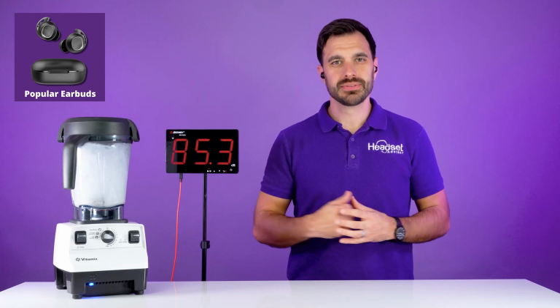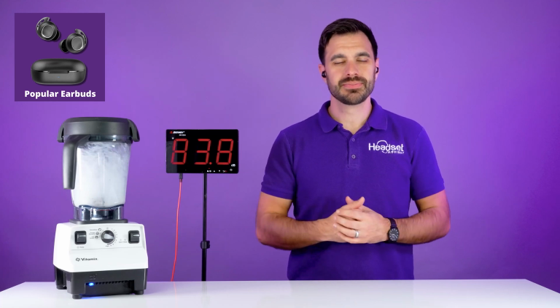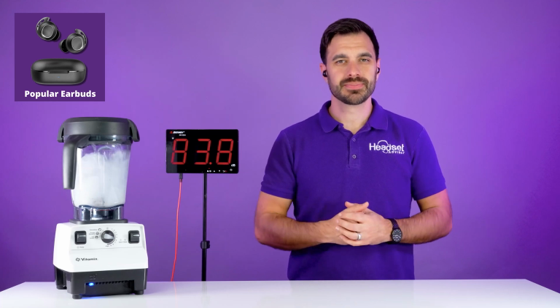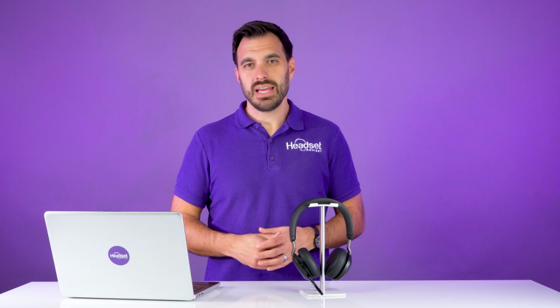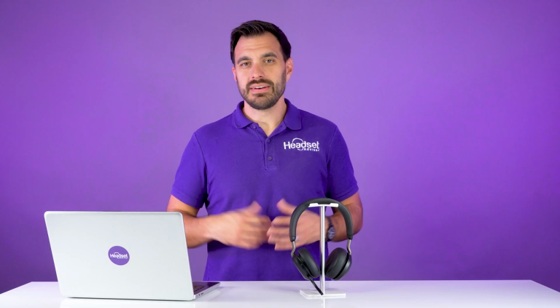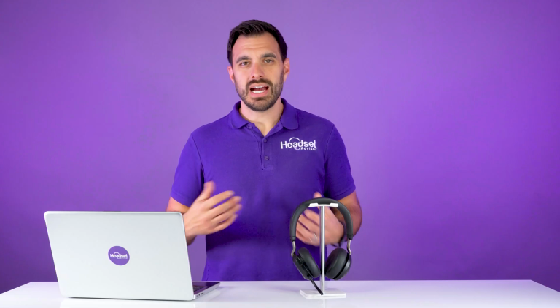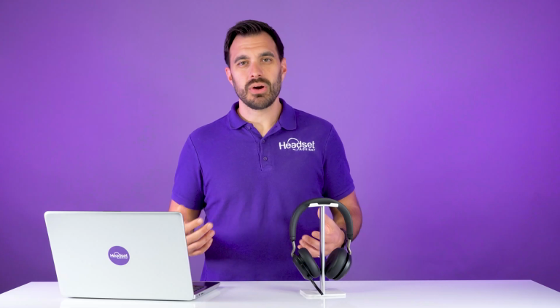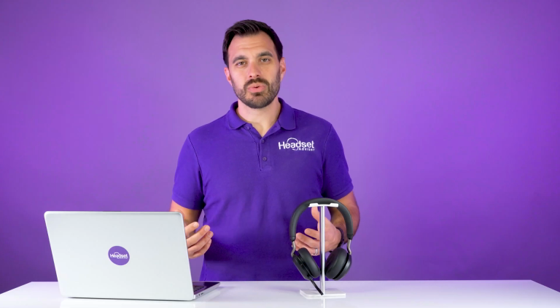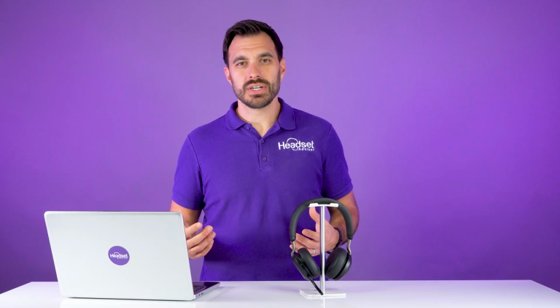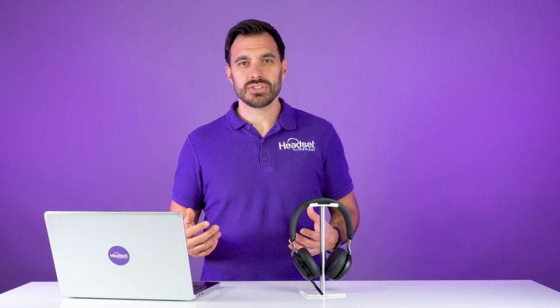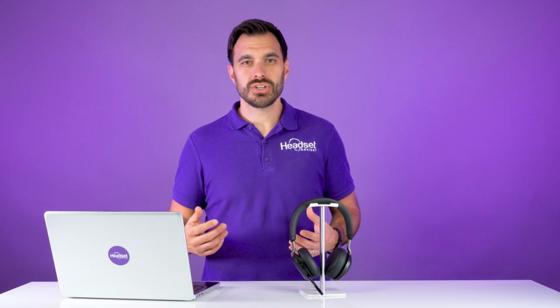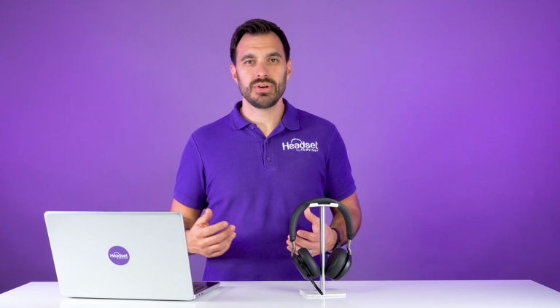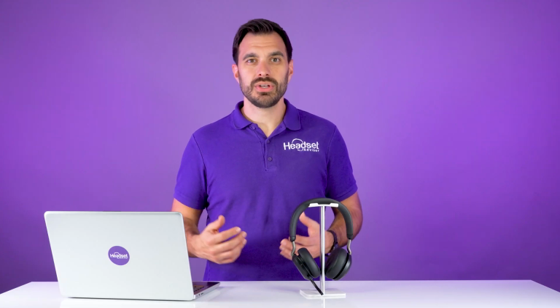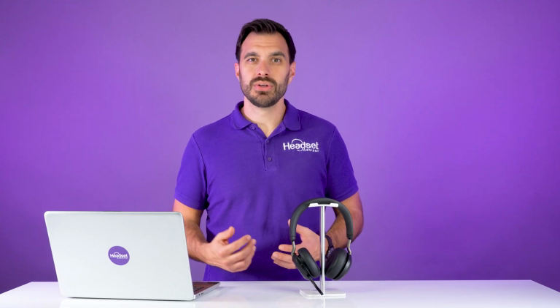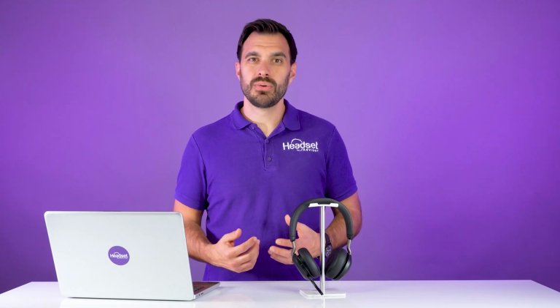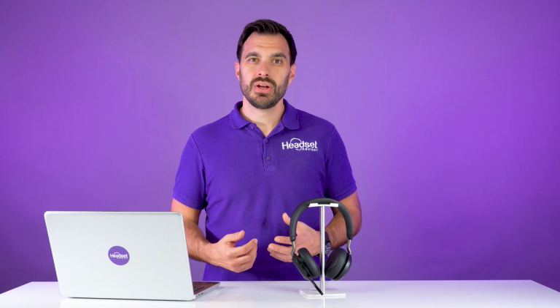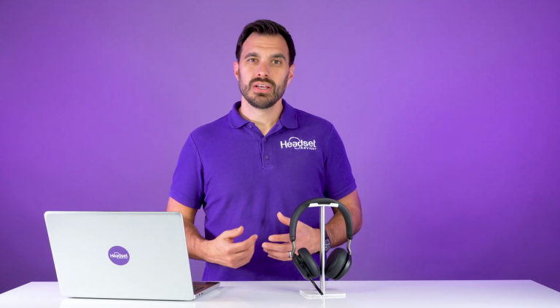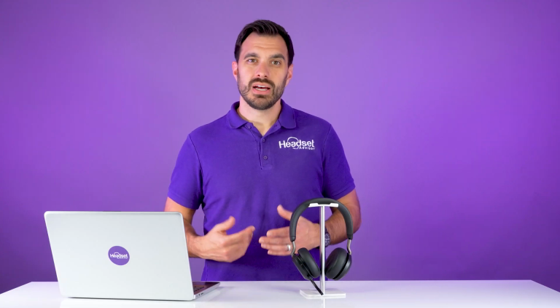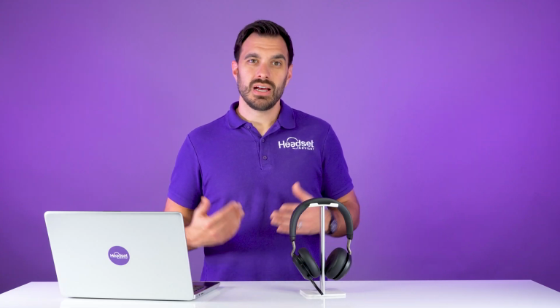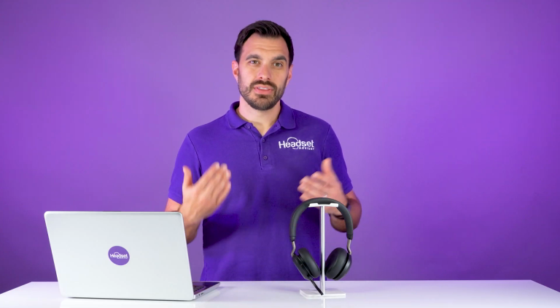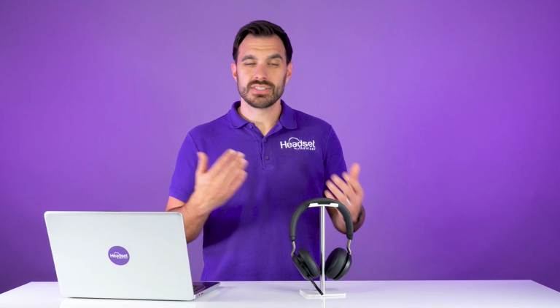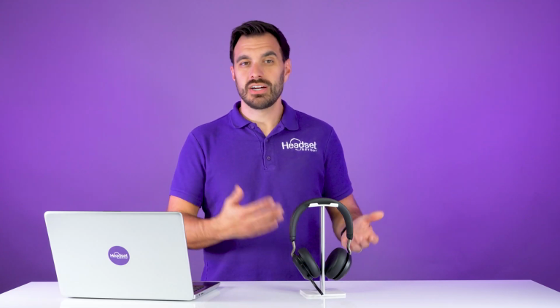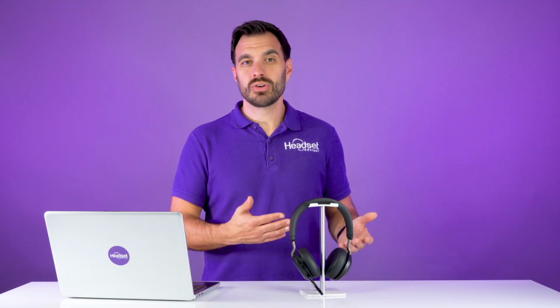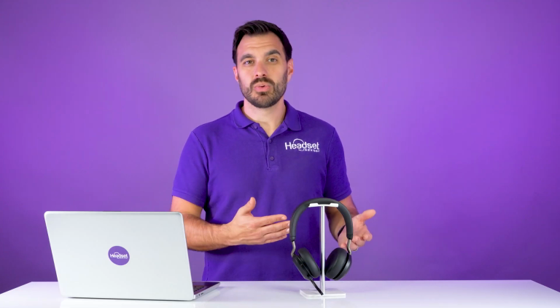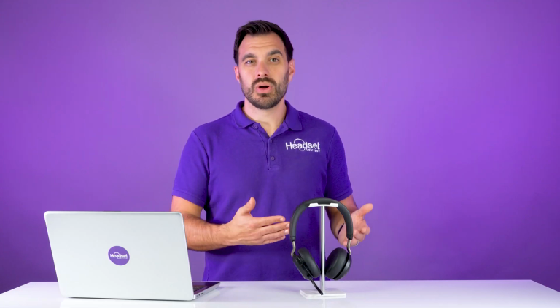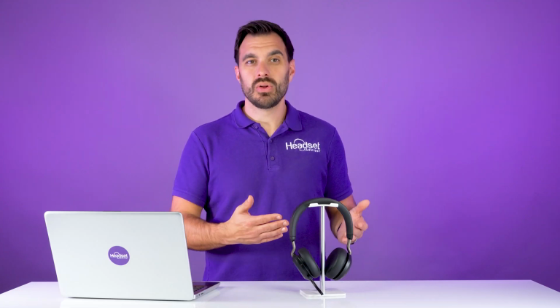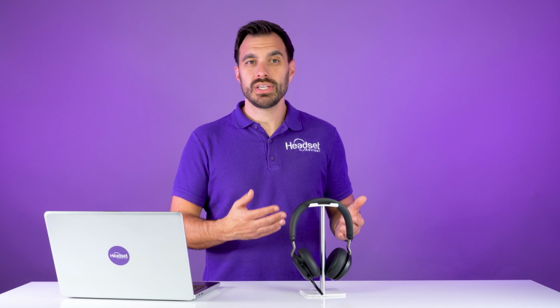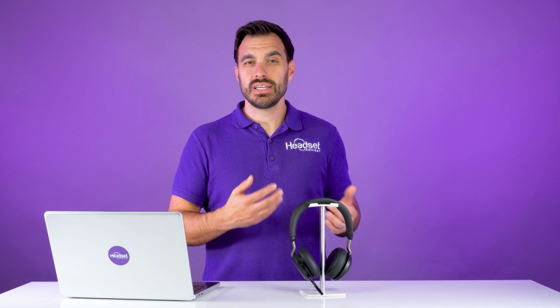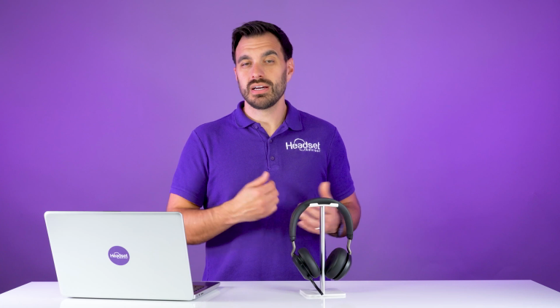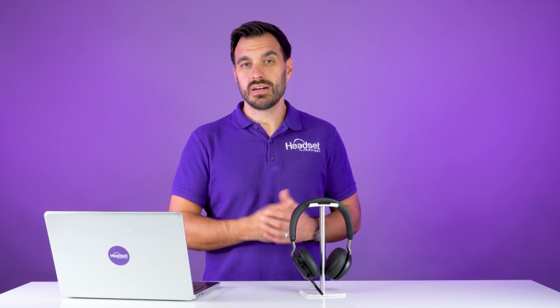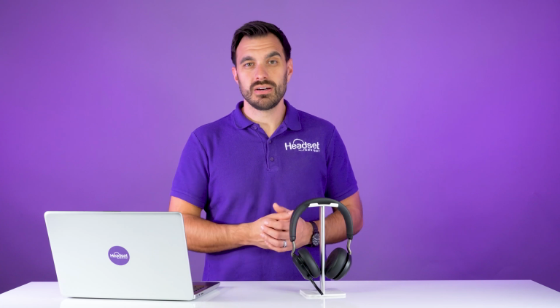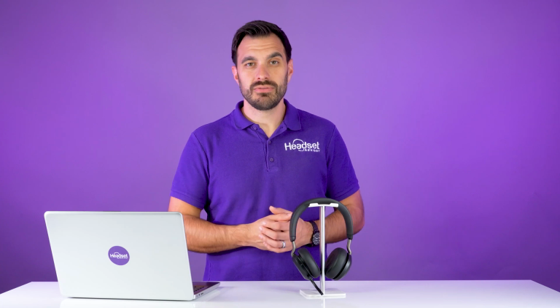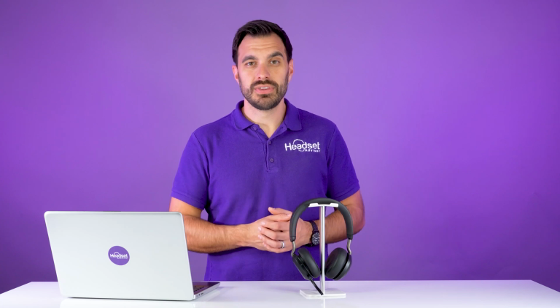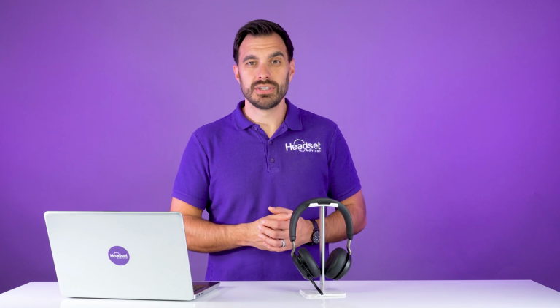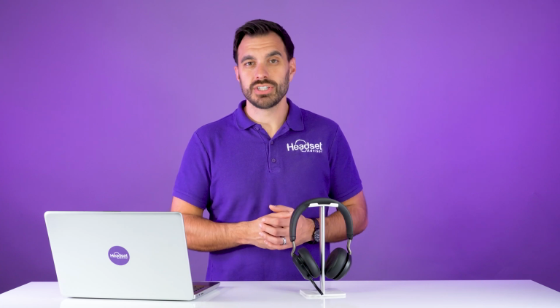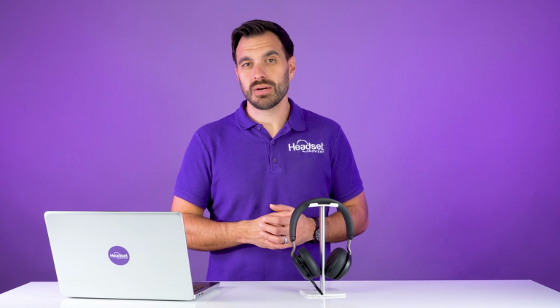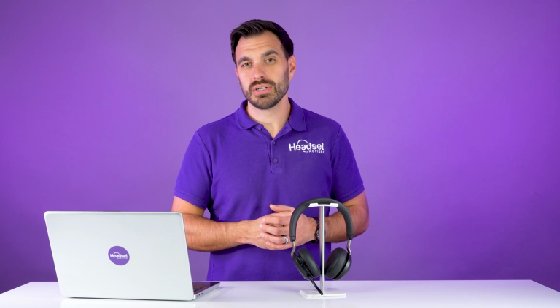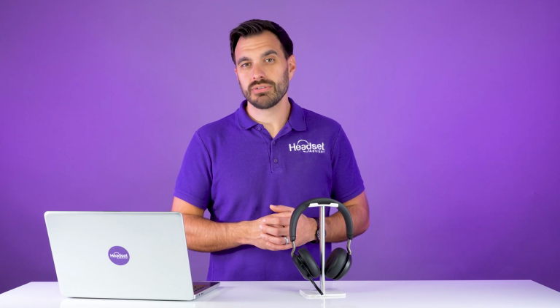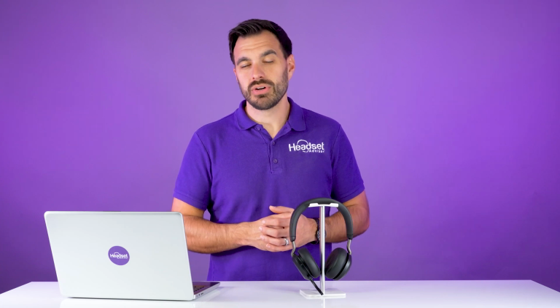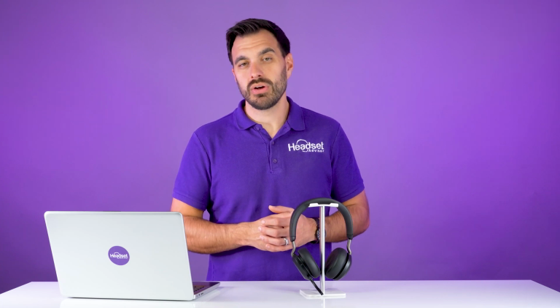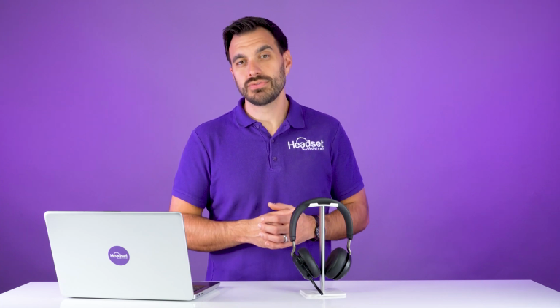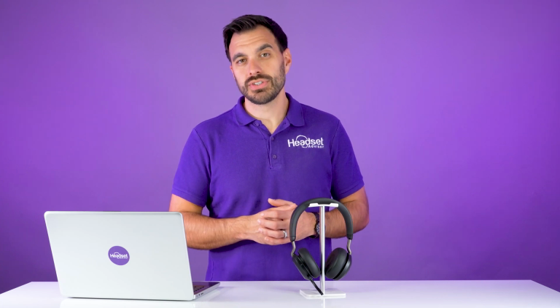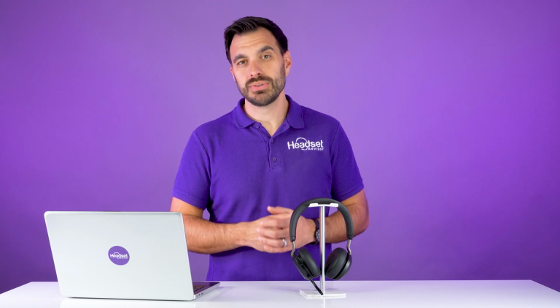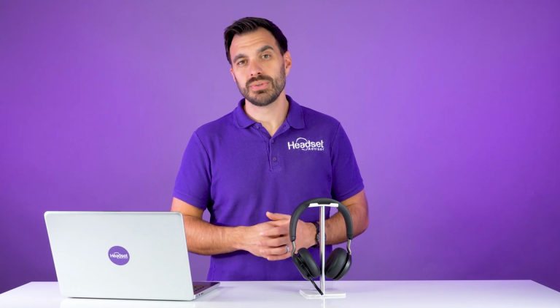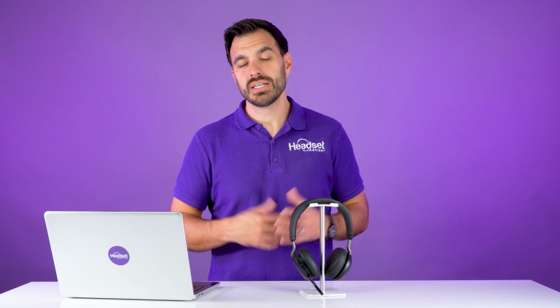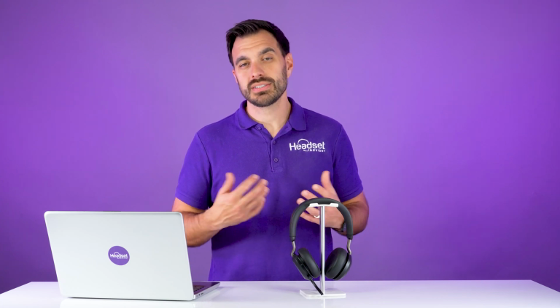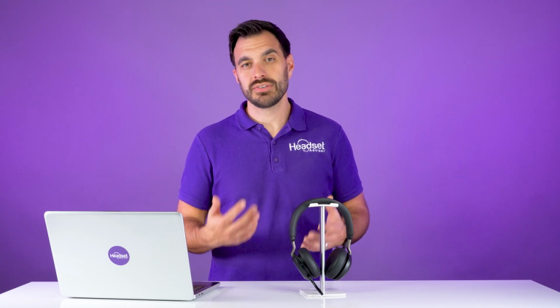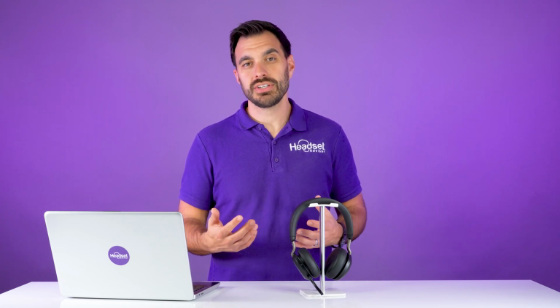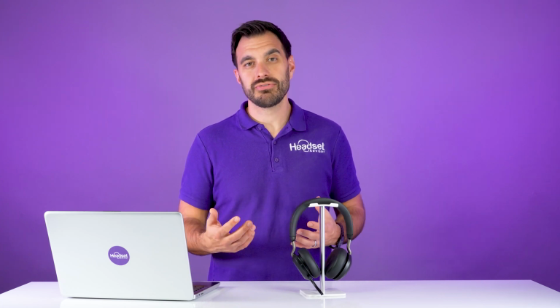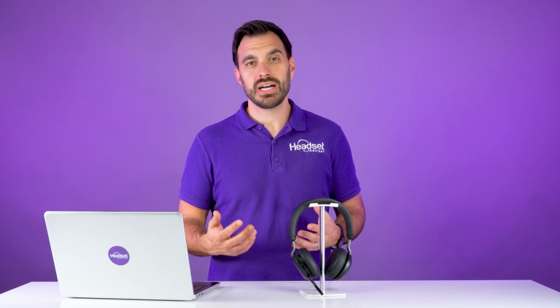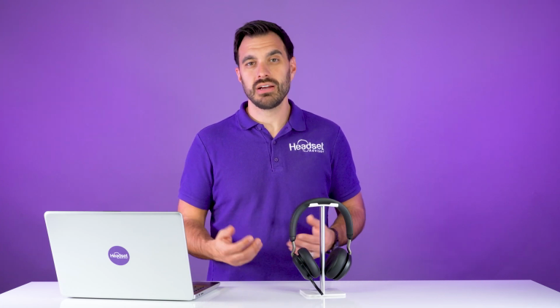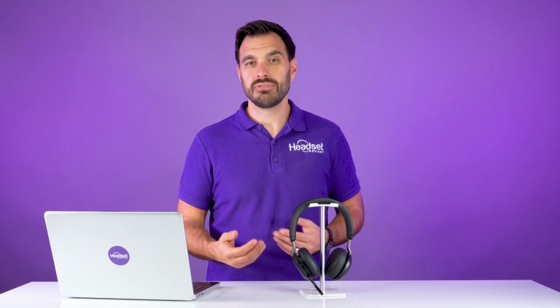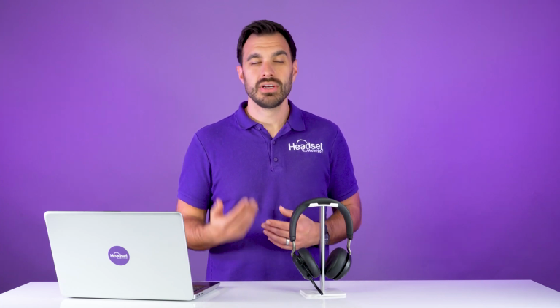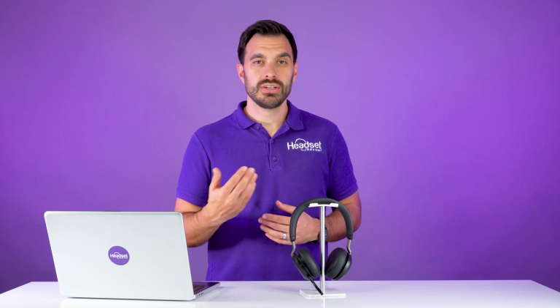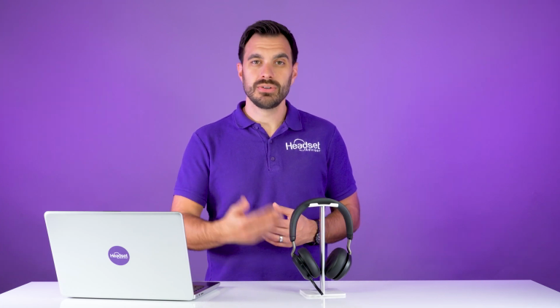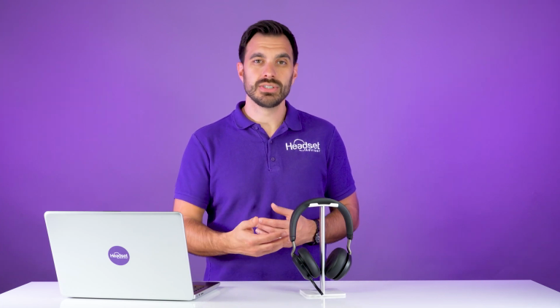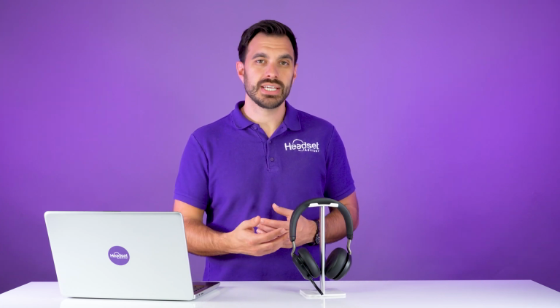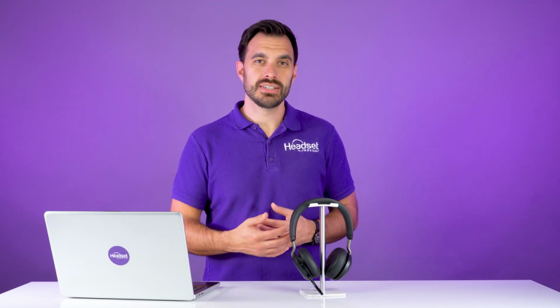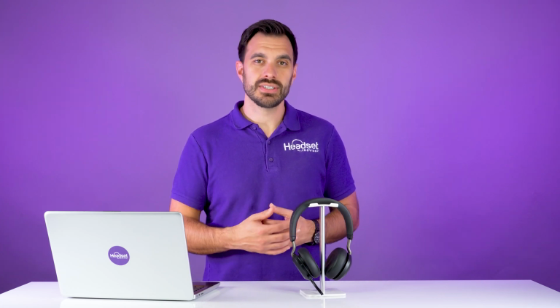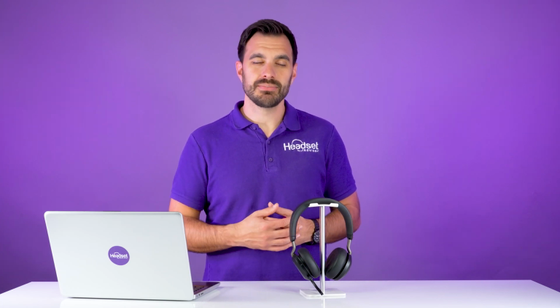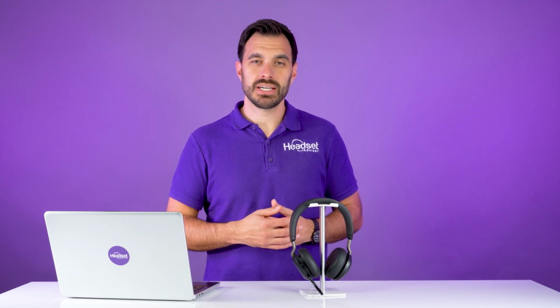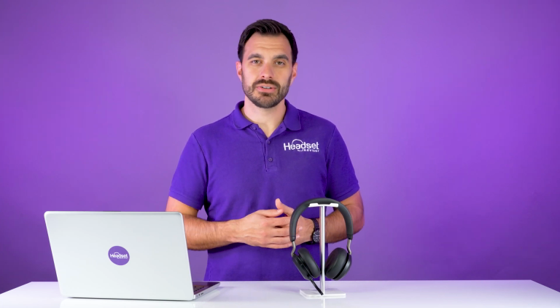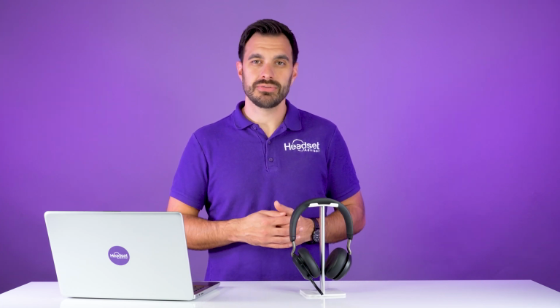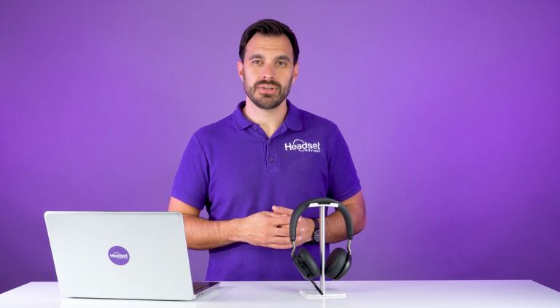And now I want to show you the sound quality of the Jabra Evolve 275 noise-canceling microphone headset.